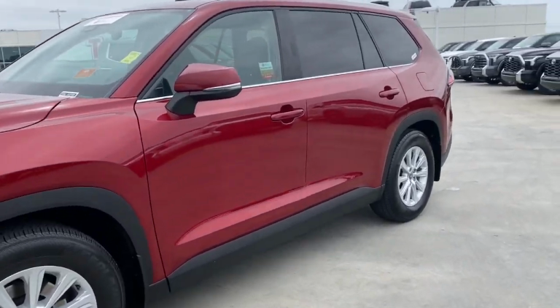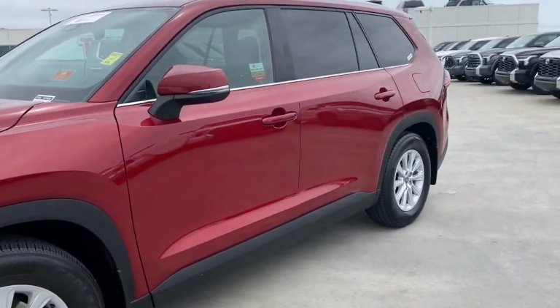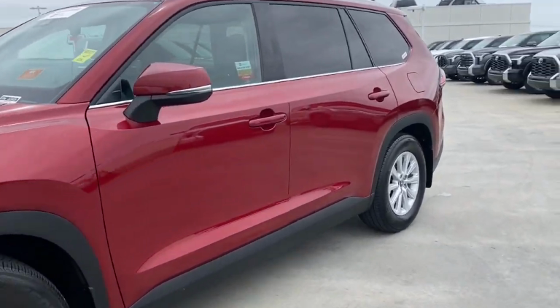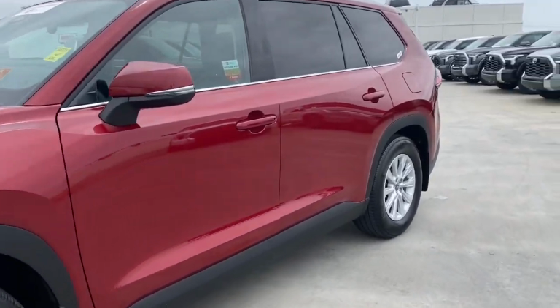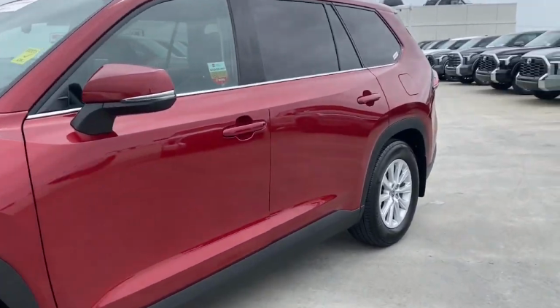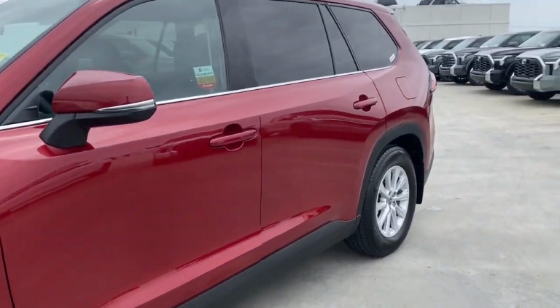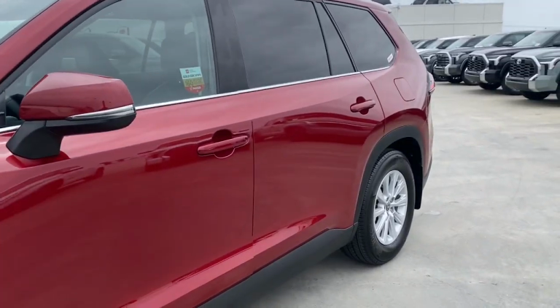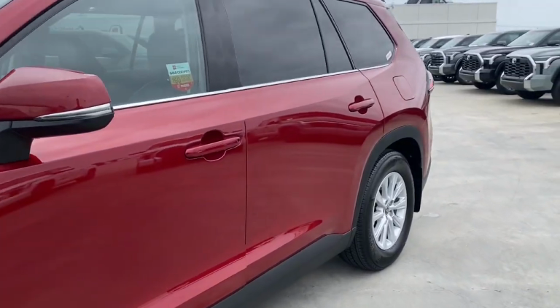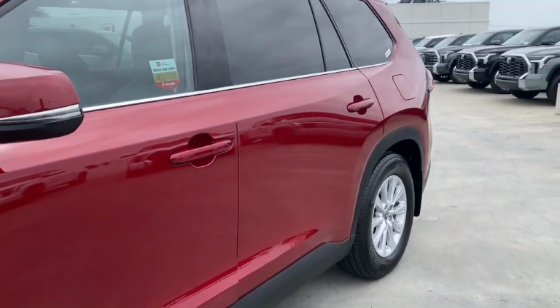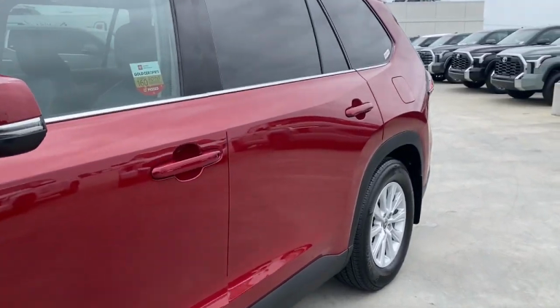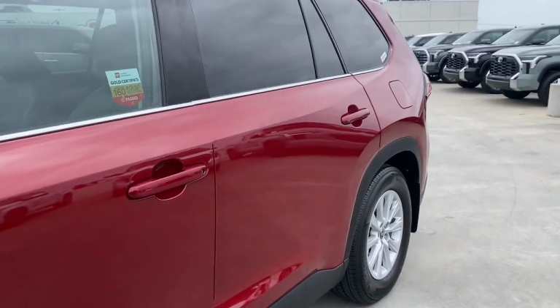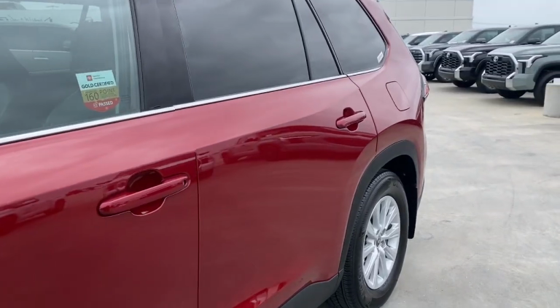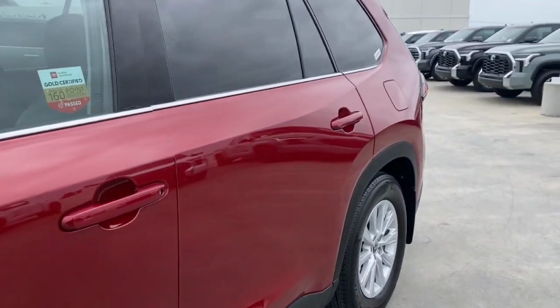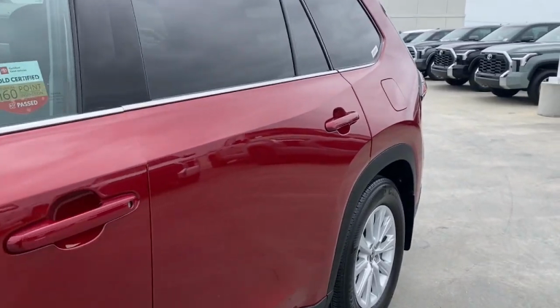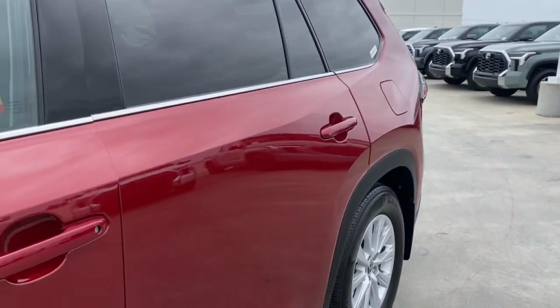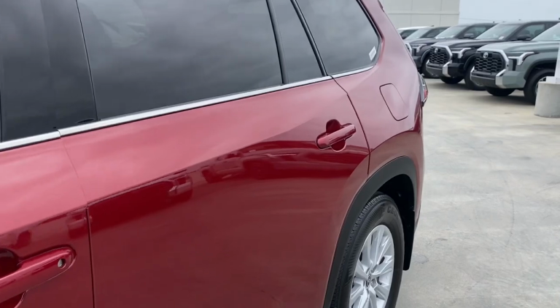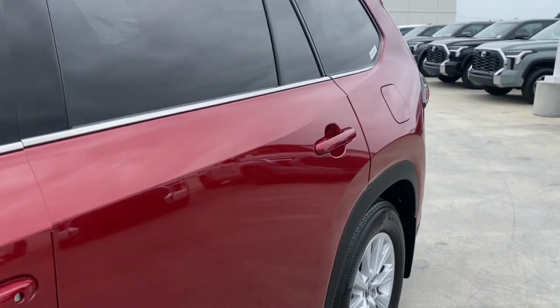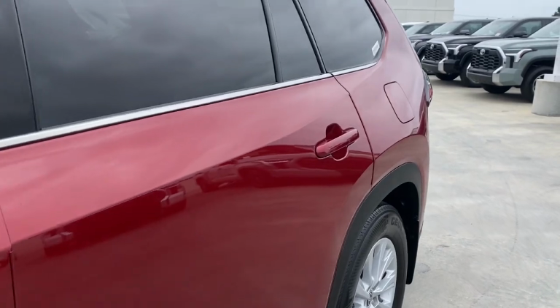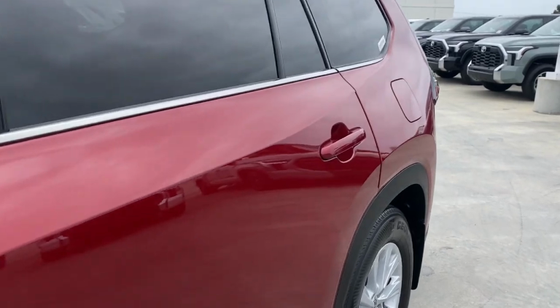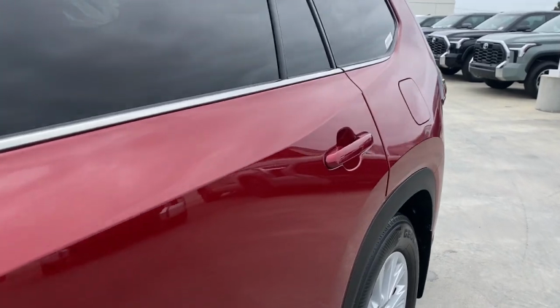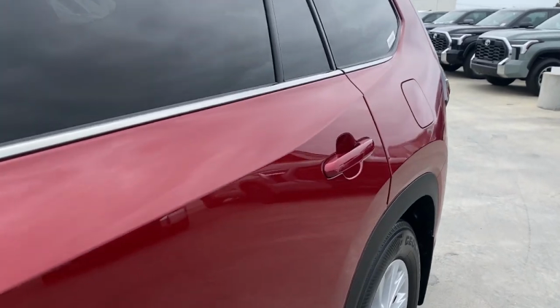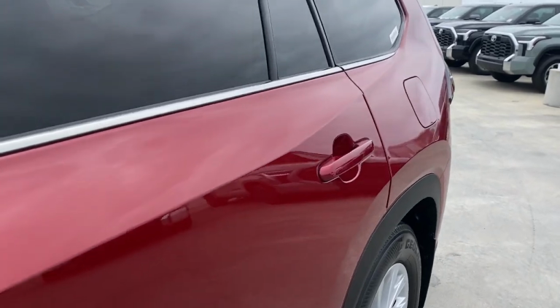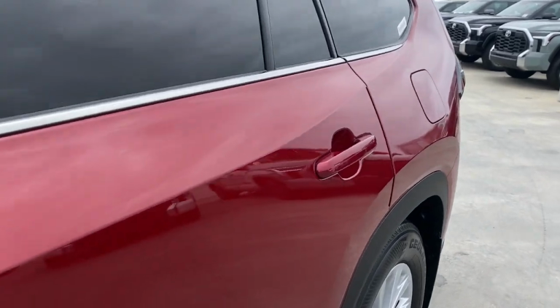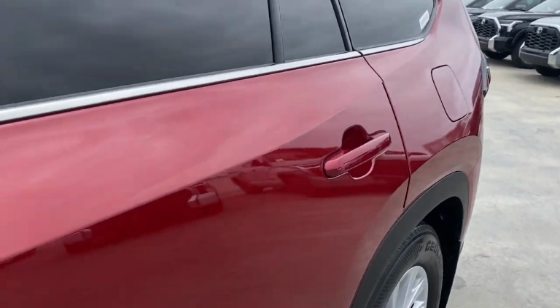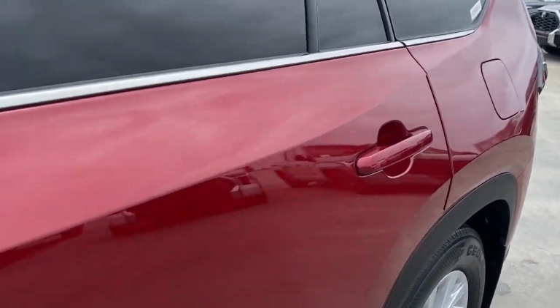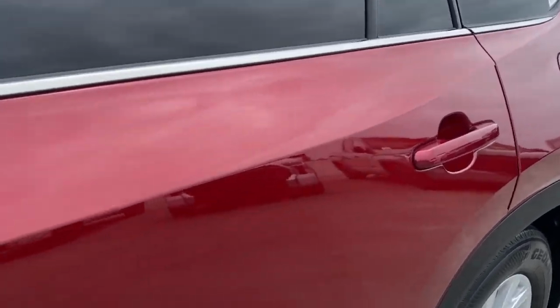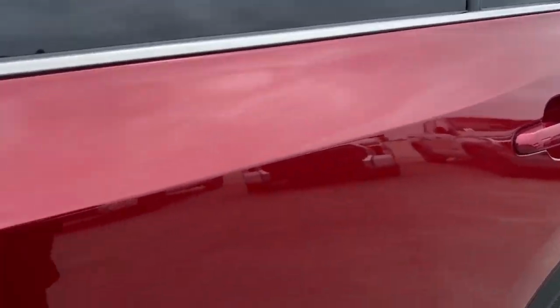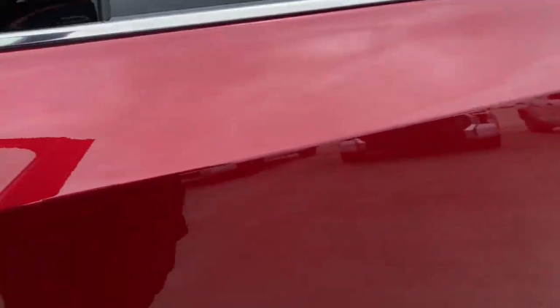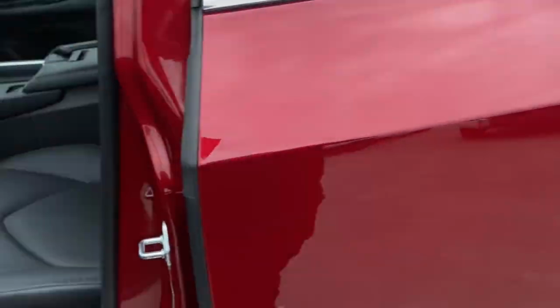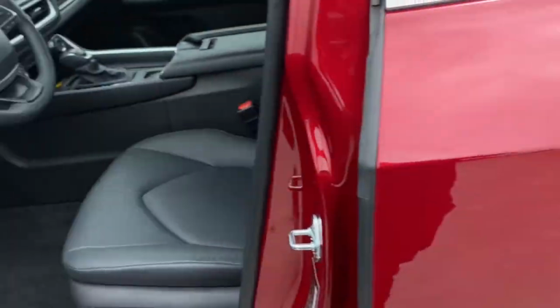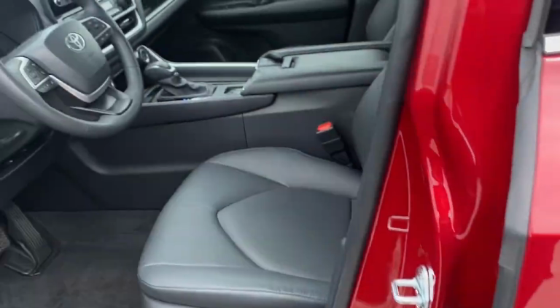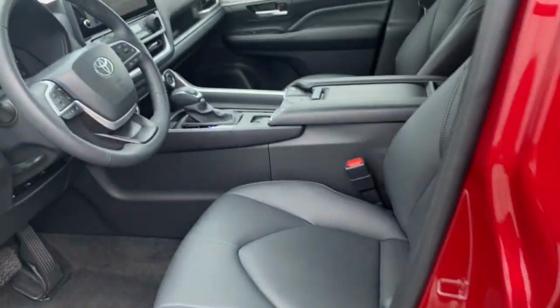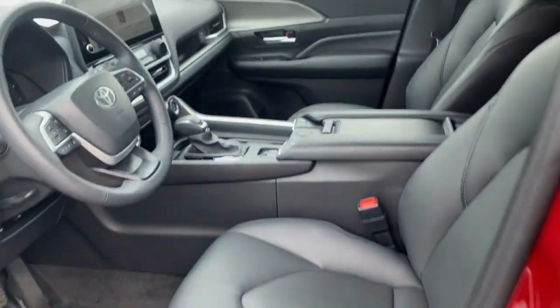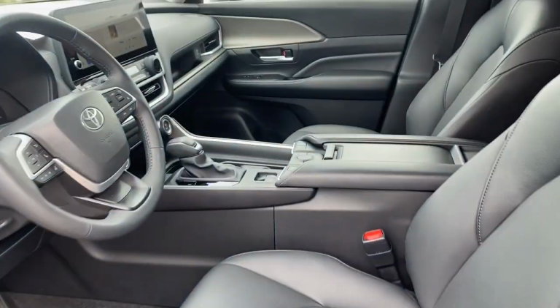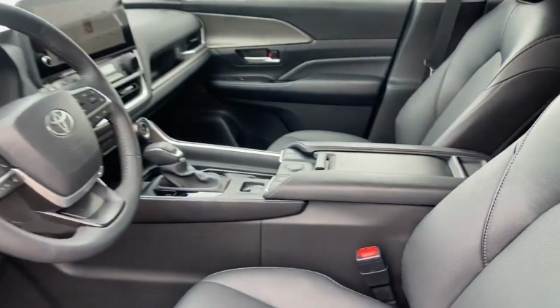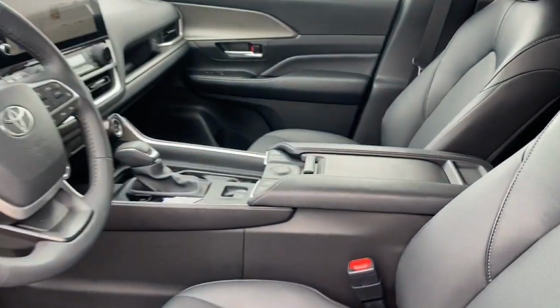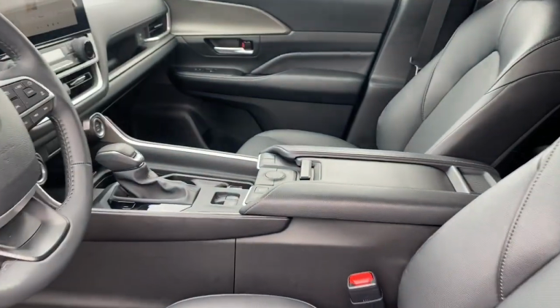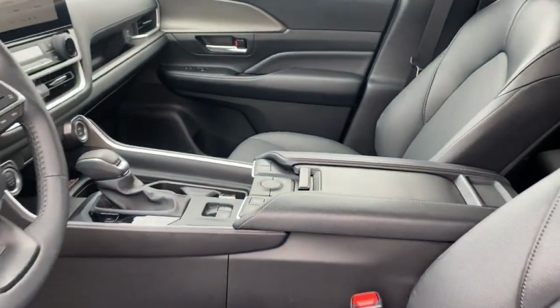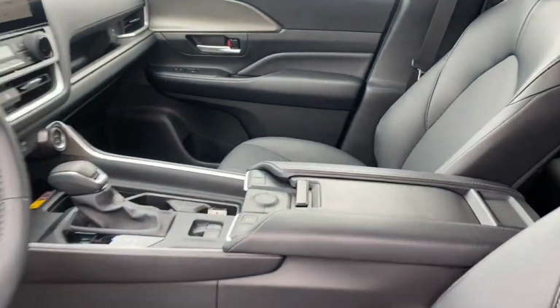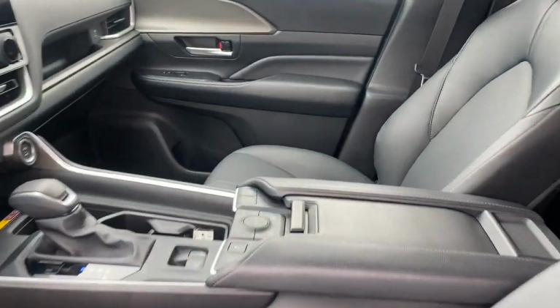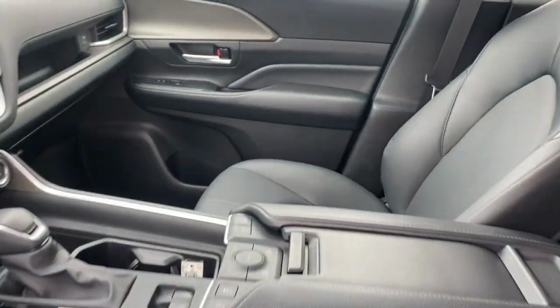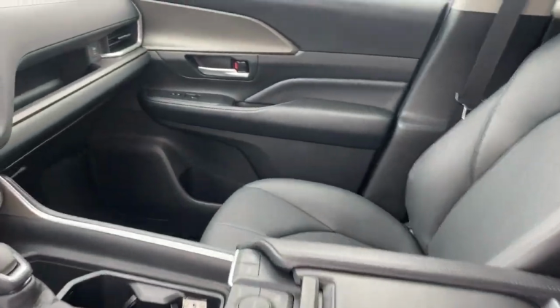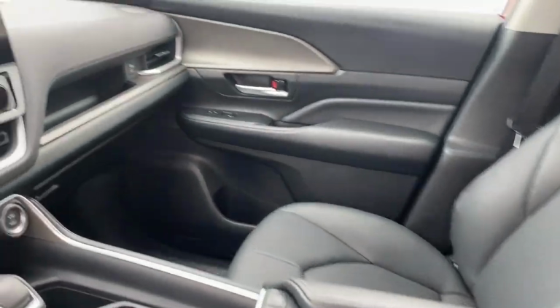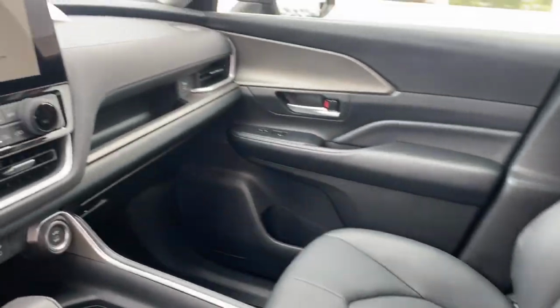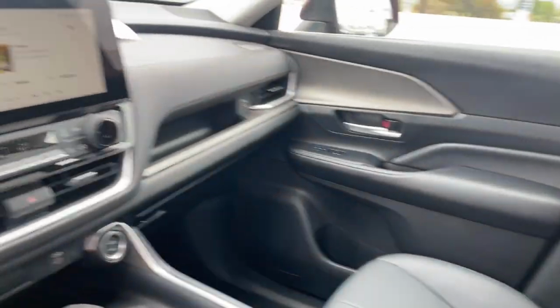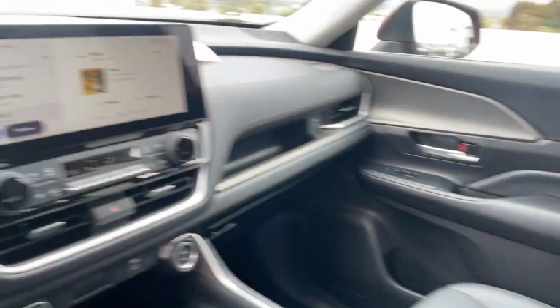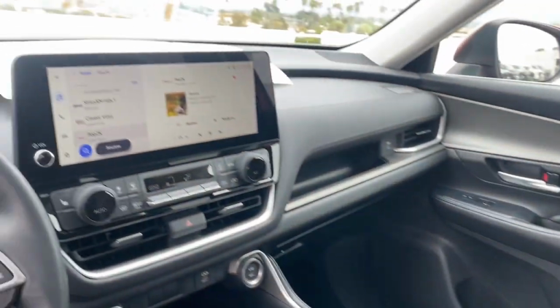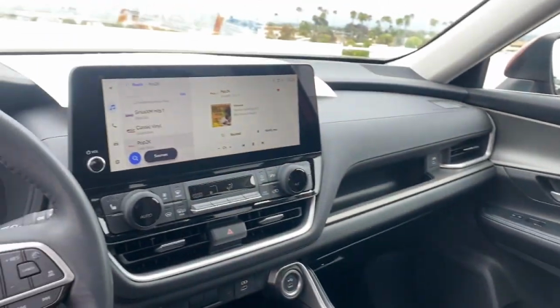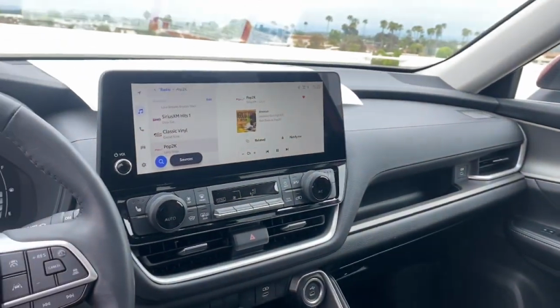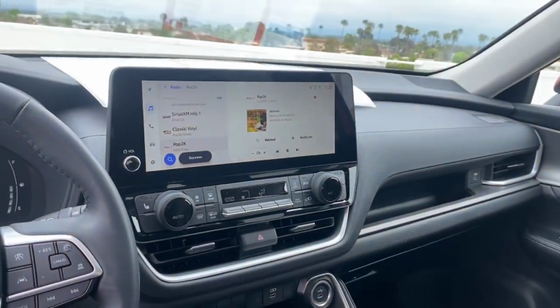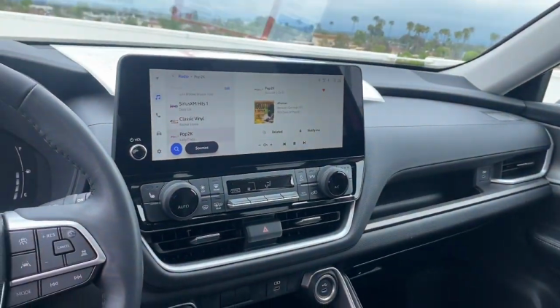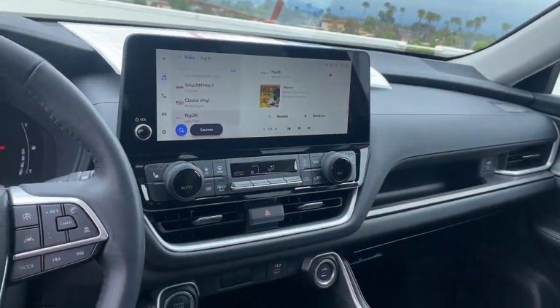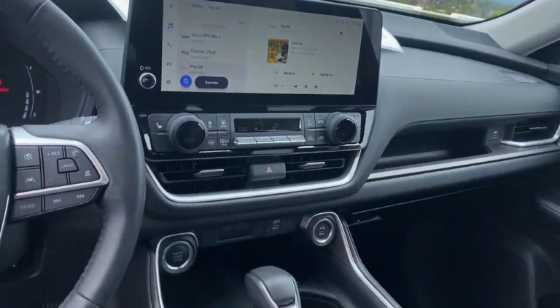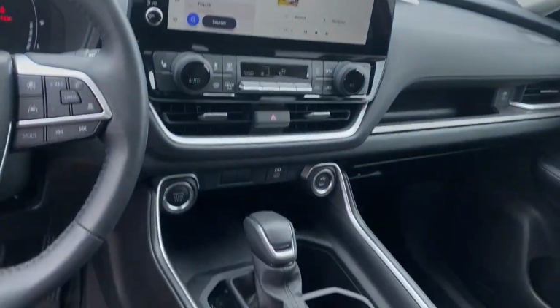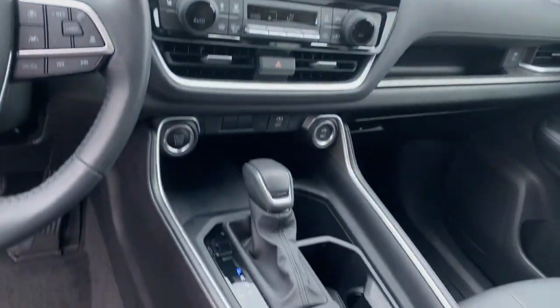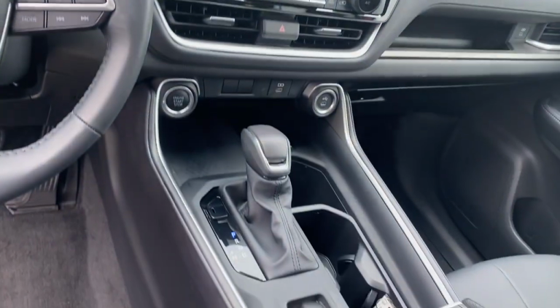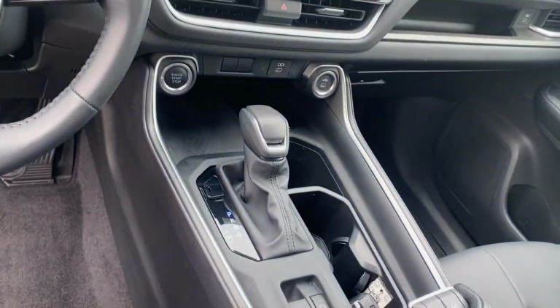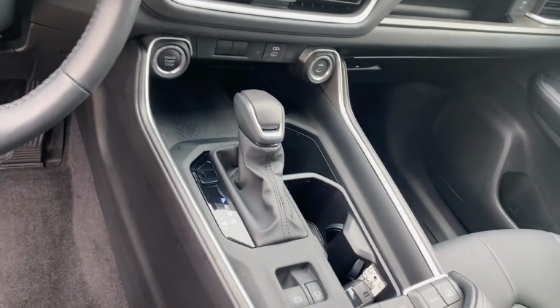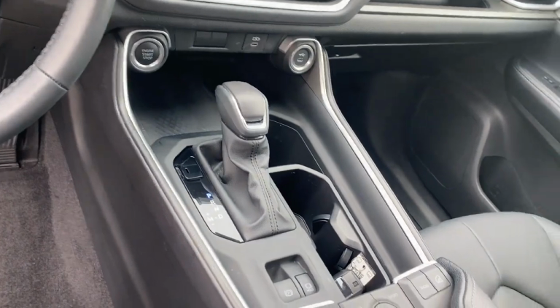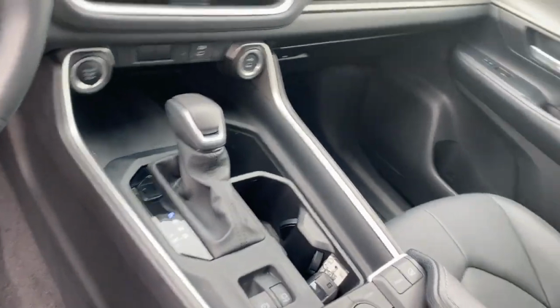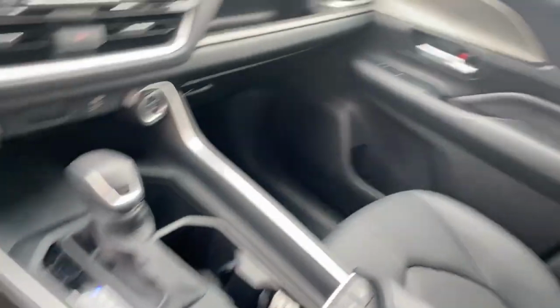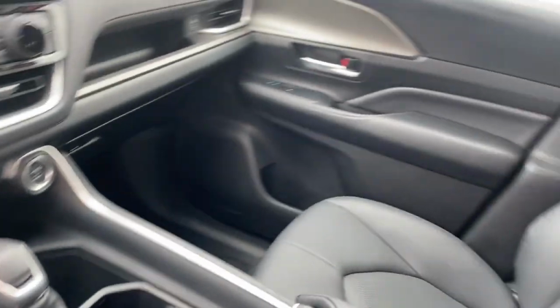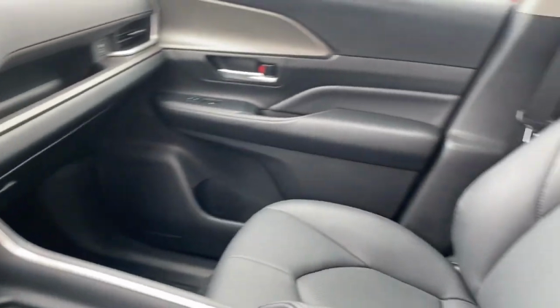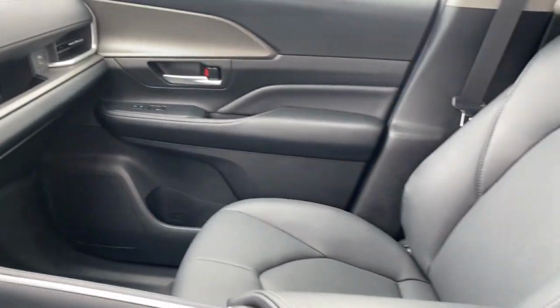Look forward to every adventure in this luxuriously spacious Grand Highlander. Come in for a test drive — our team will make it the best part of your day.